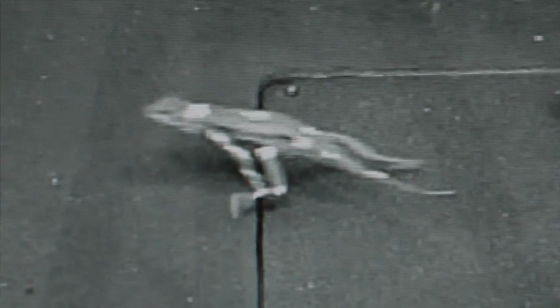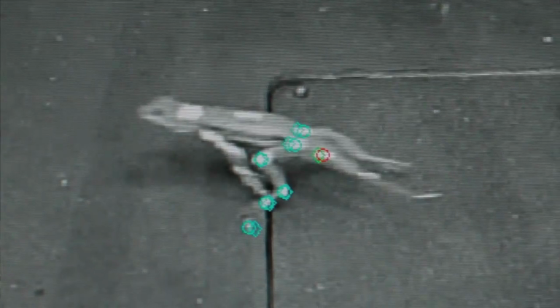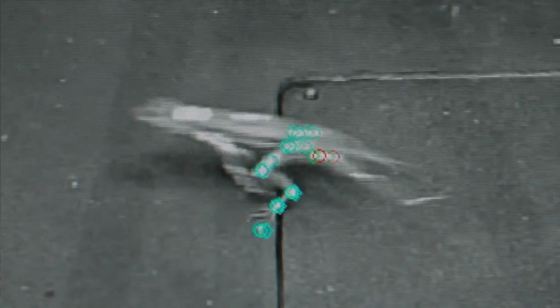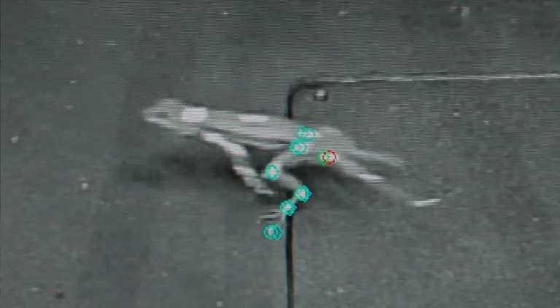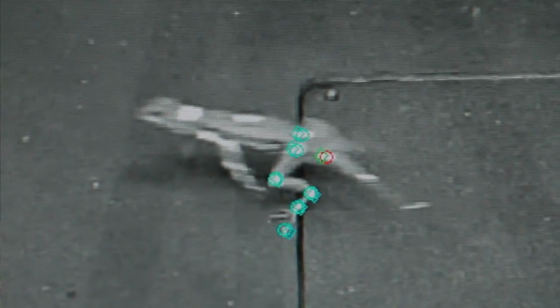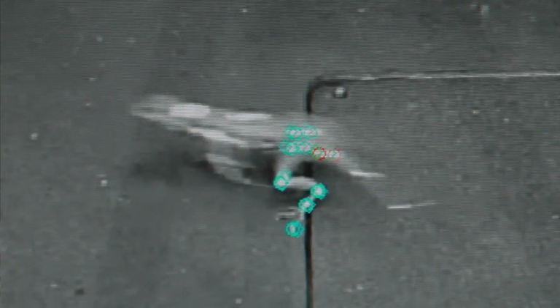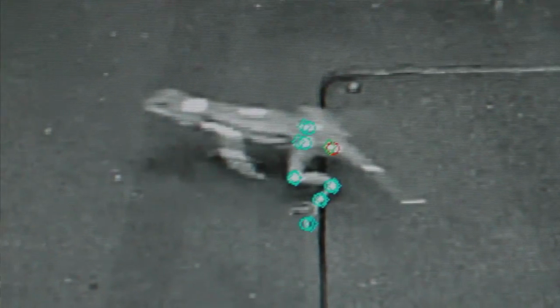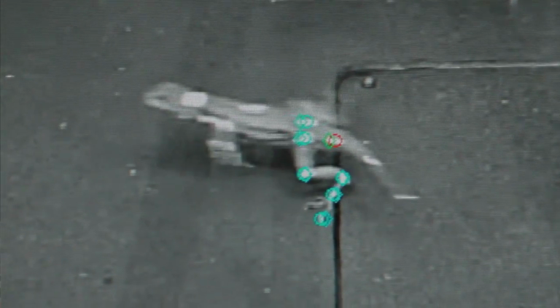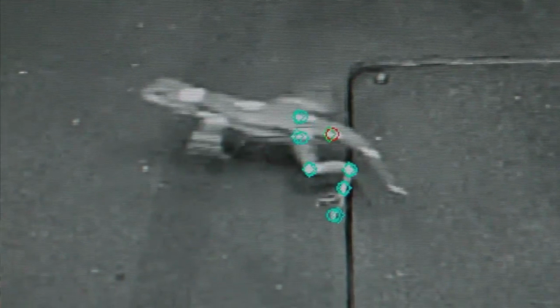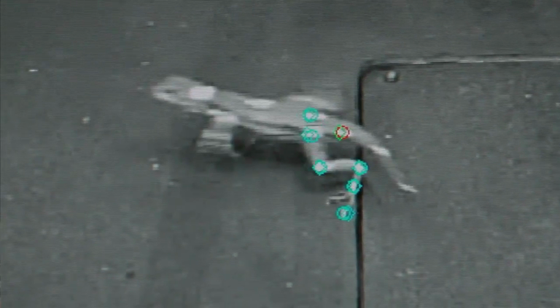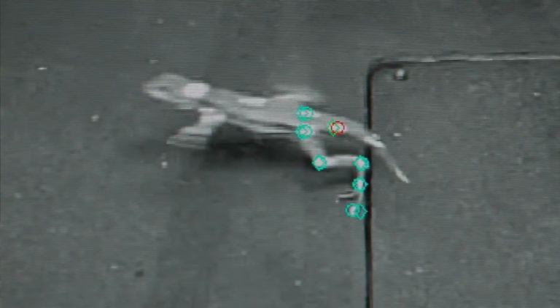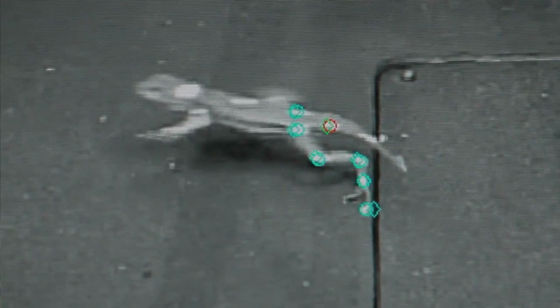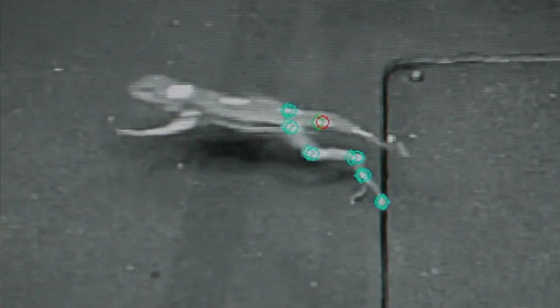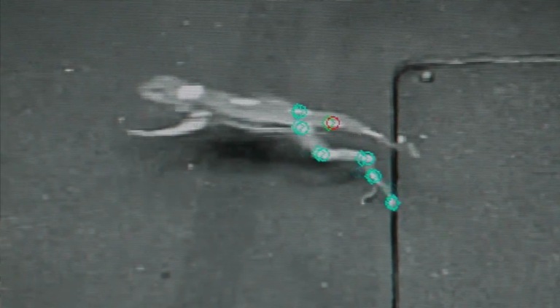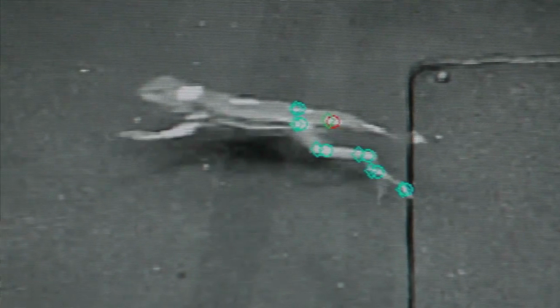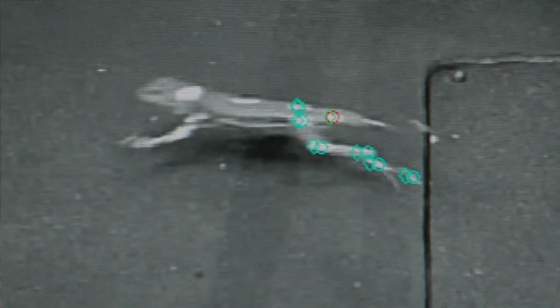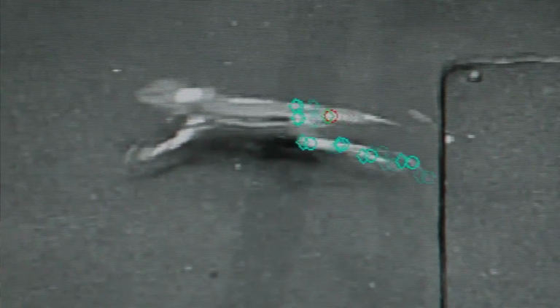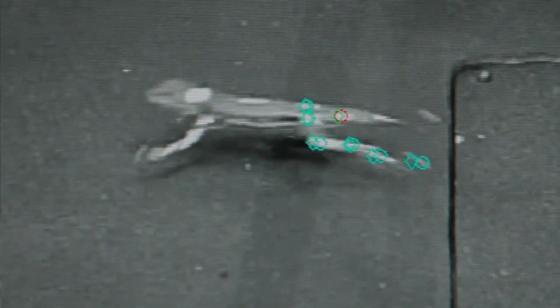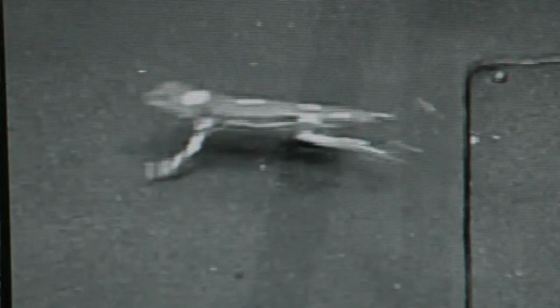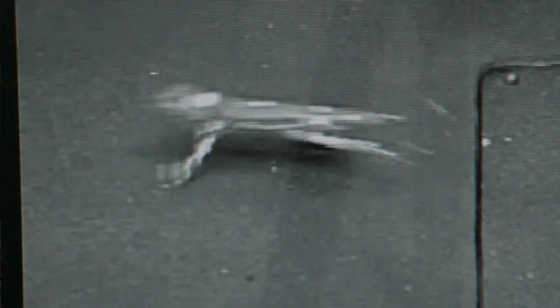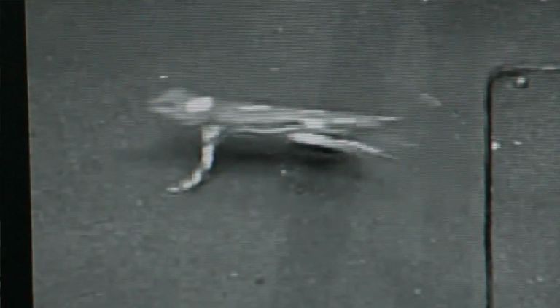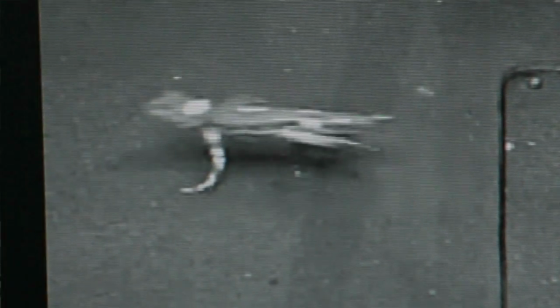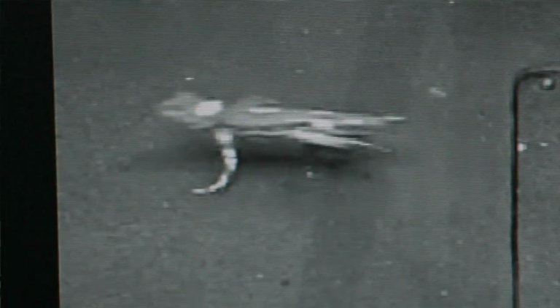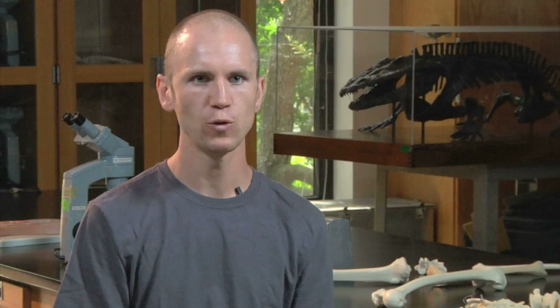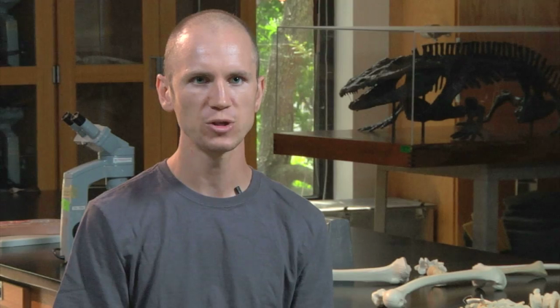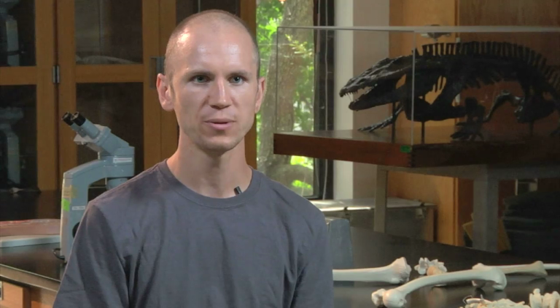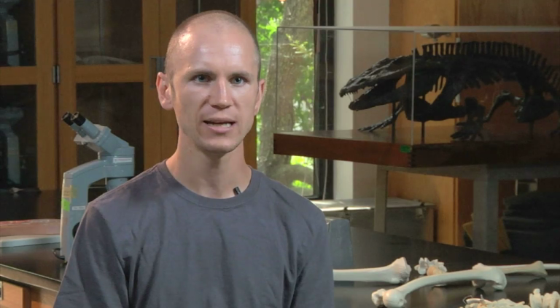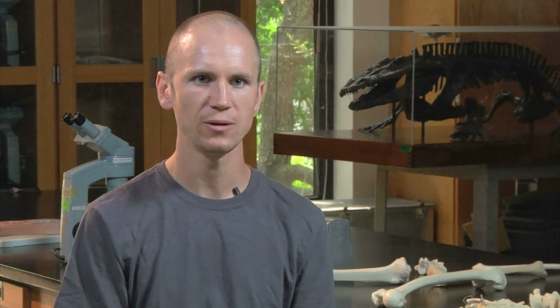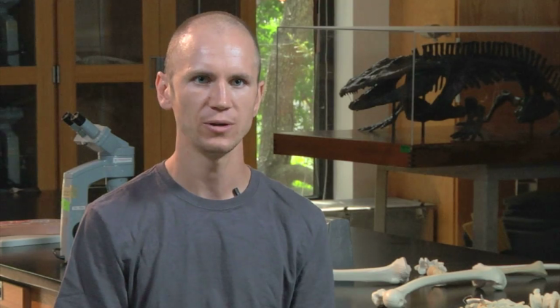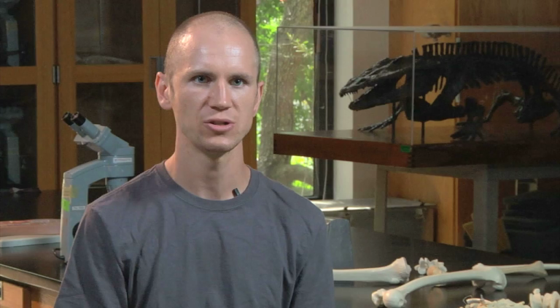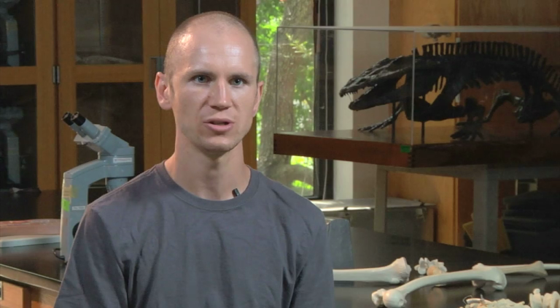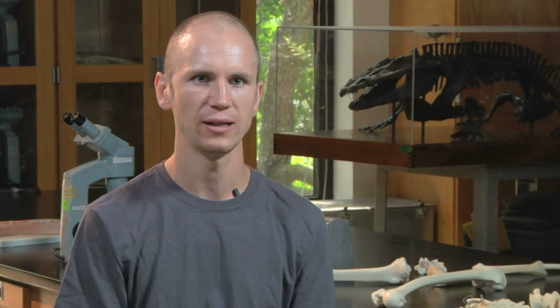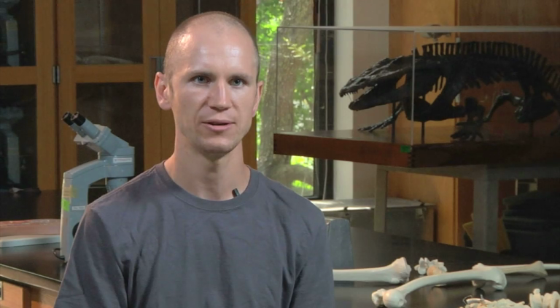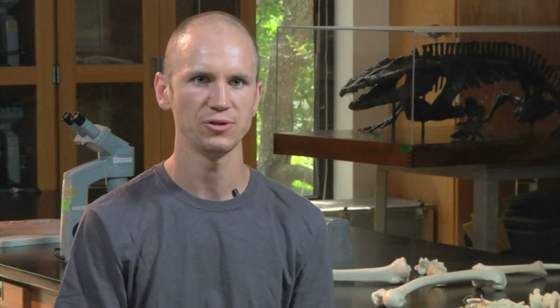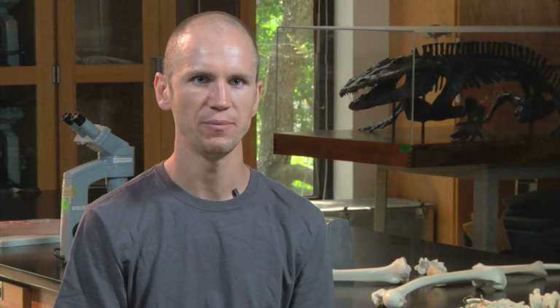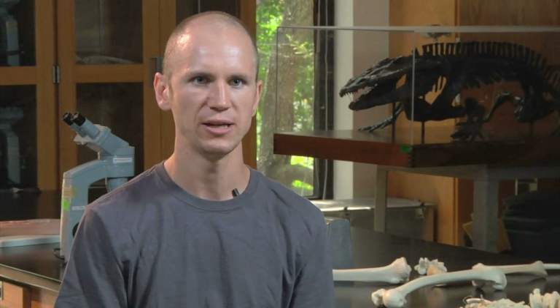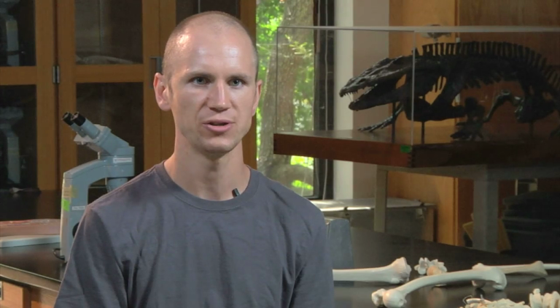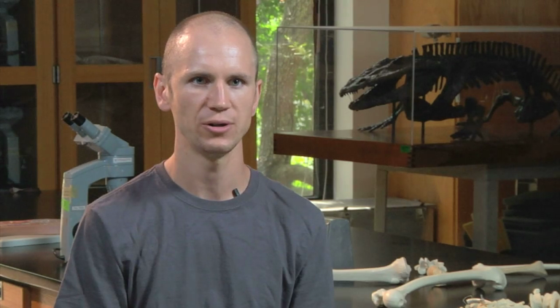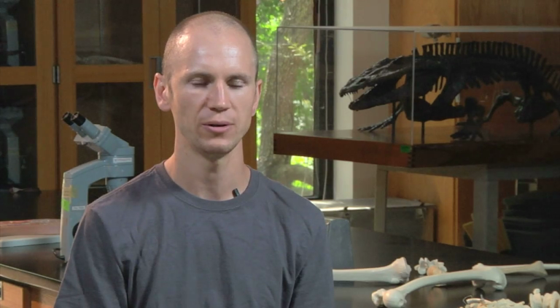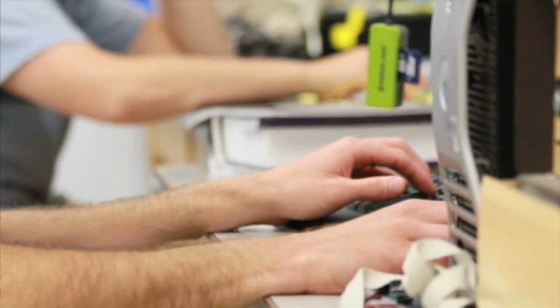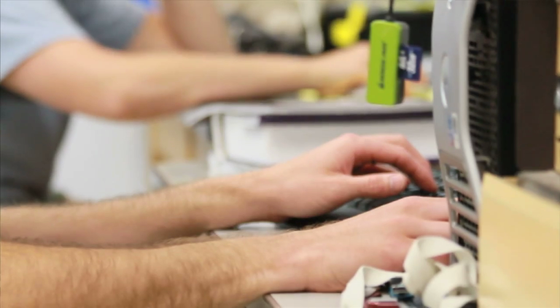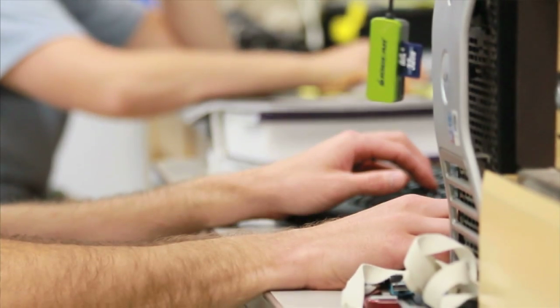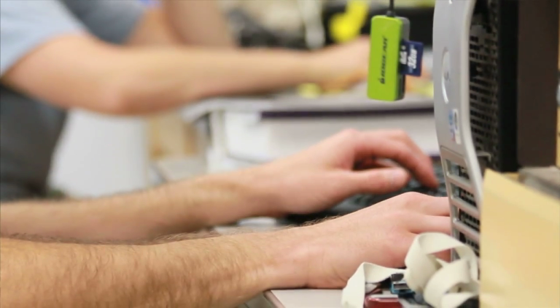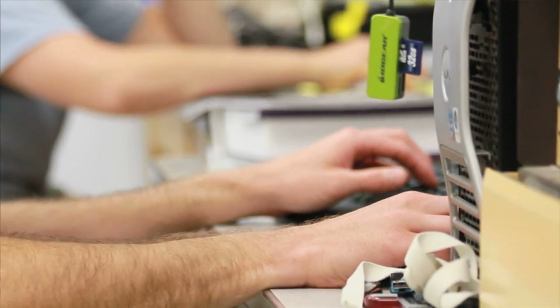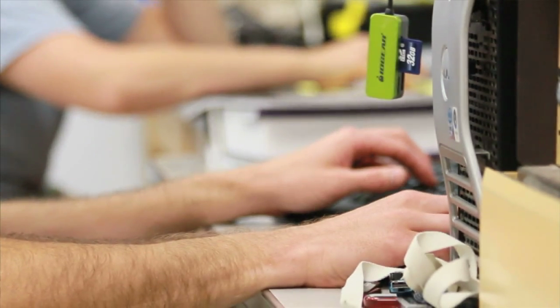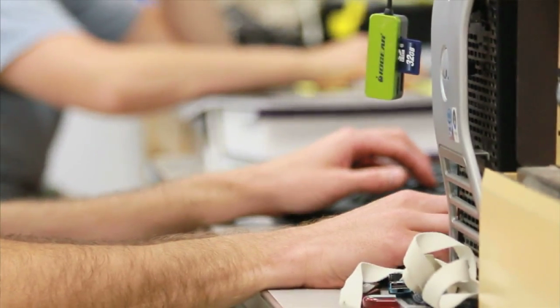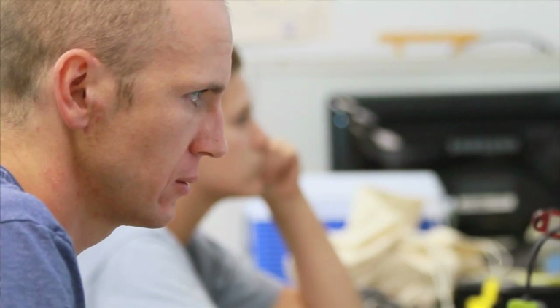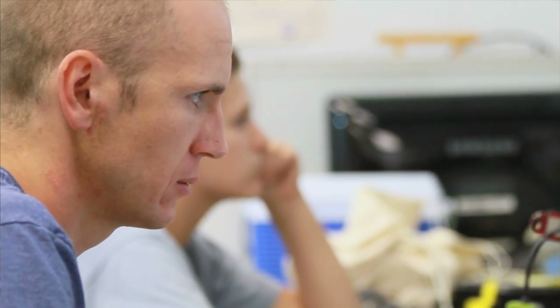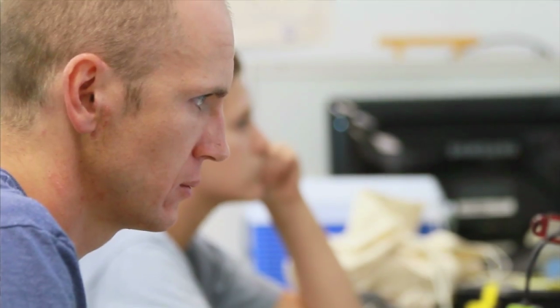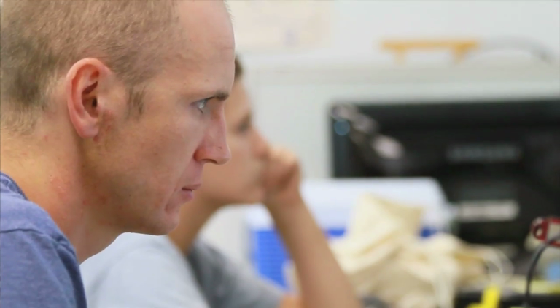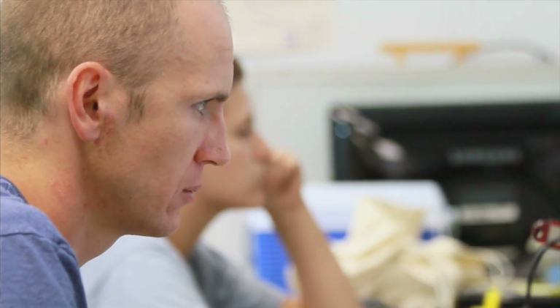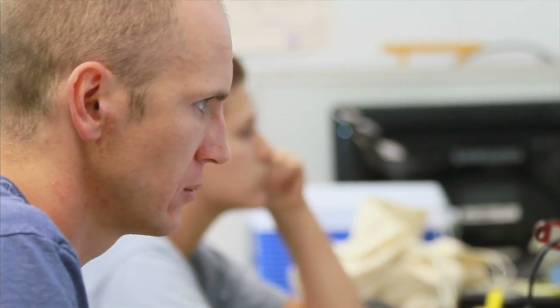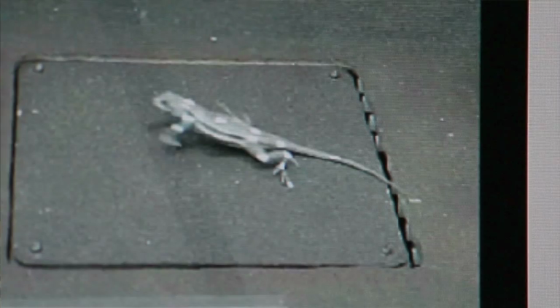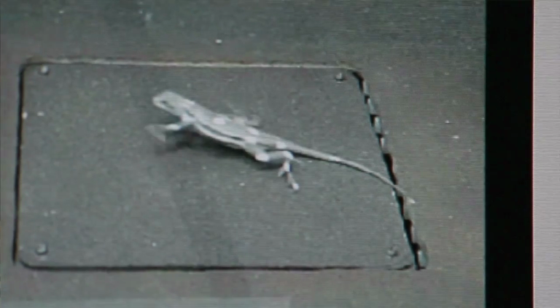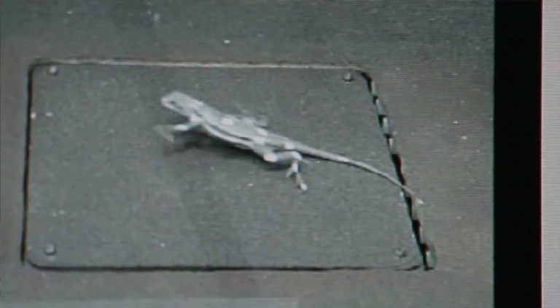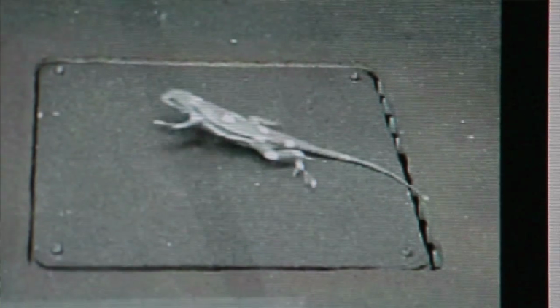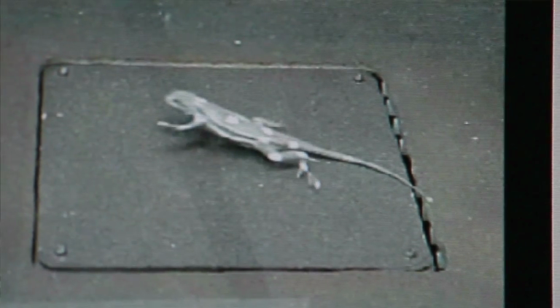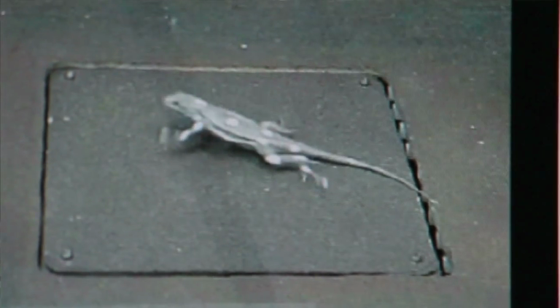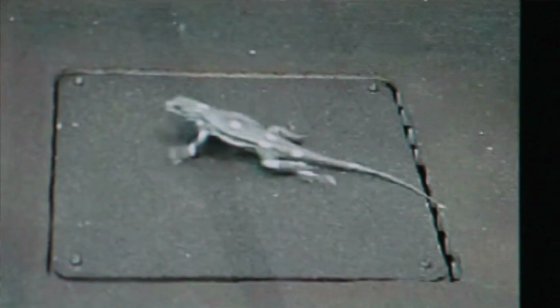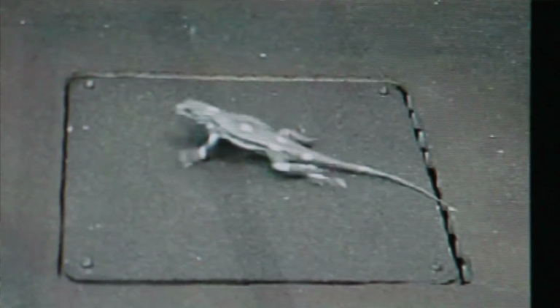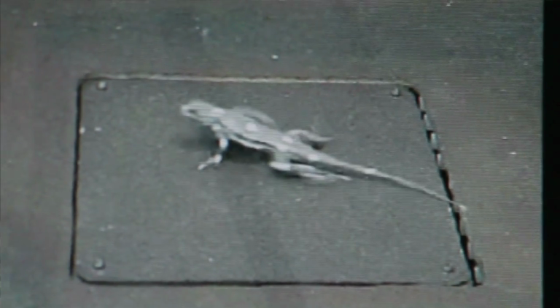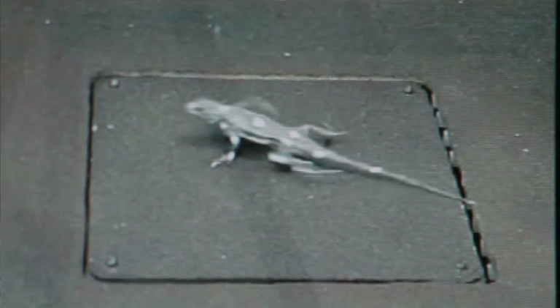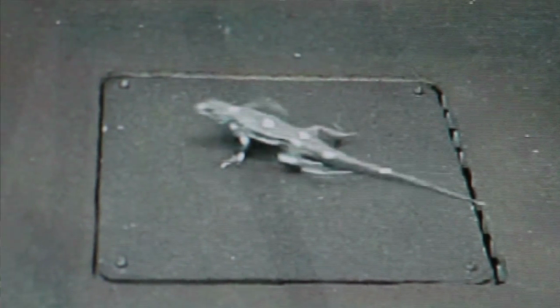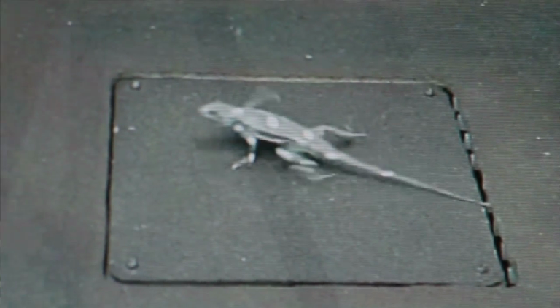The other main technology that I use is something called a force plate, which allows you to measure the forces that the animal pushes against the ground with.